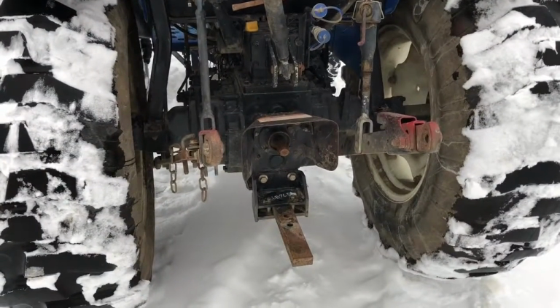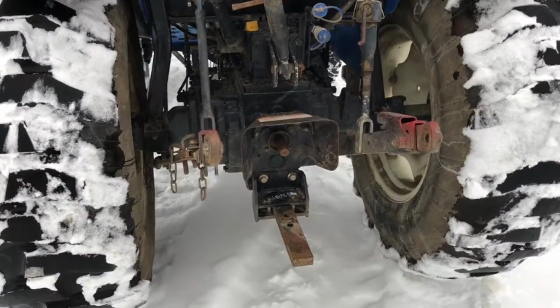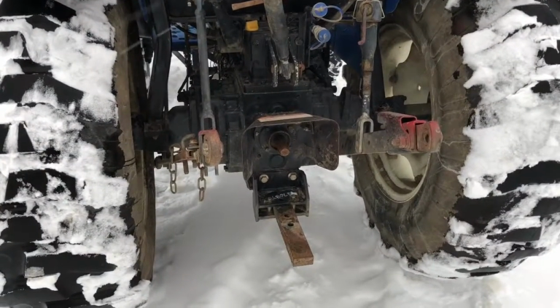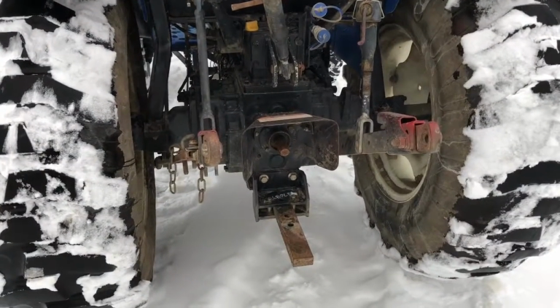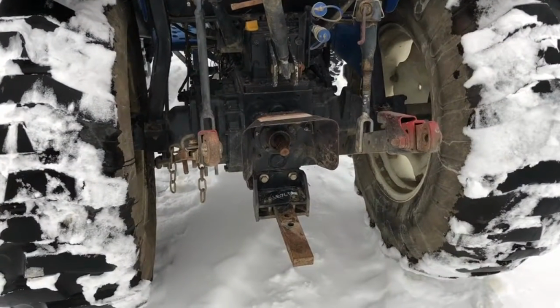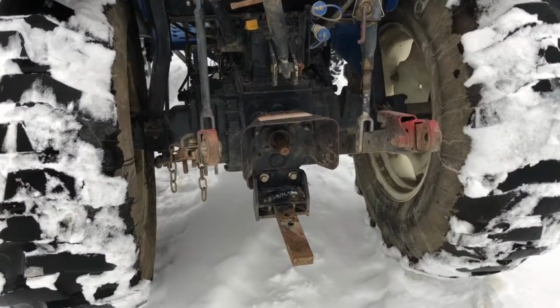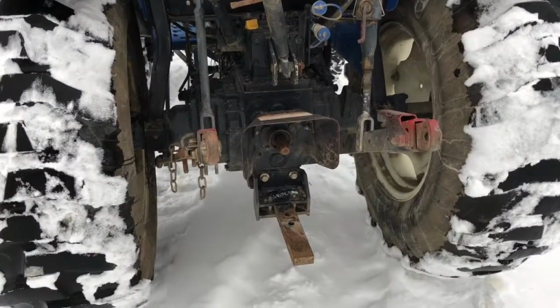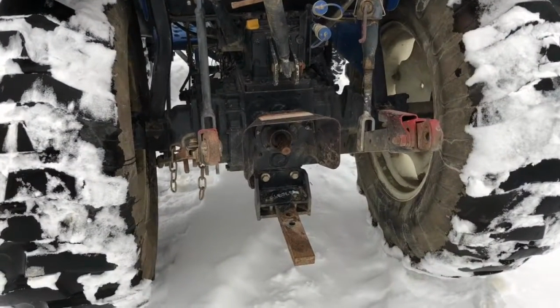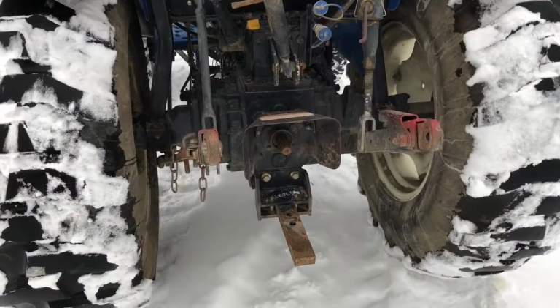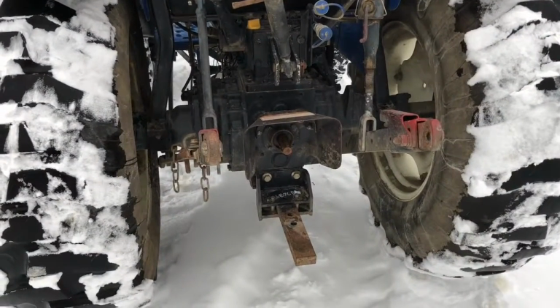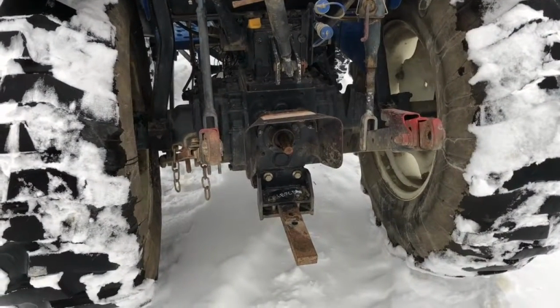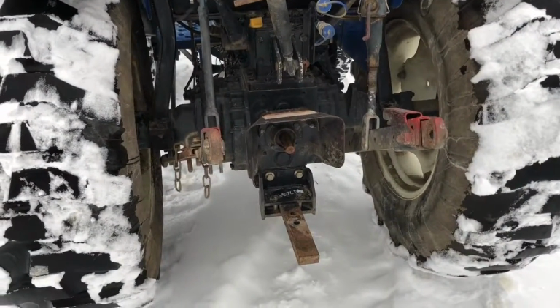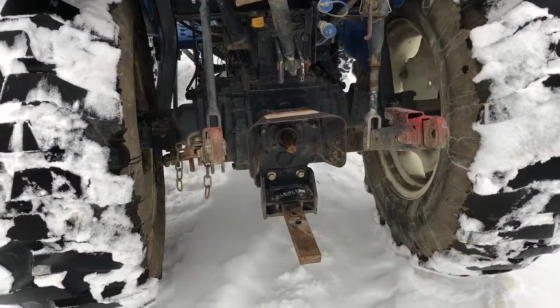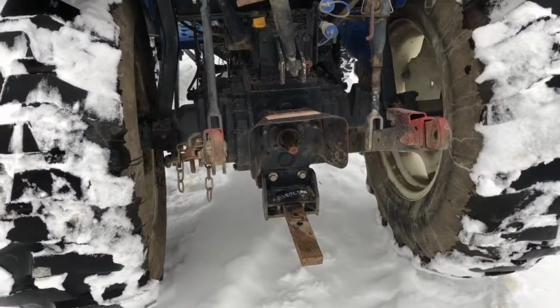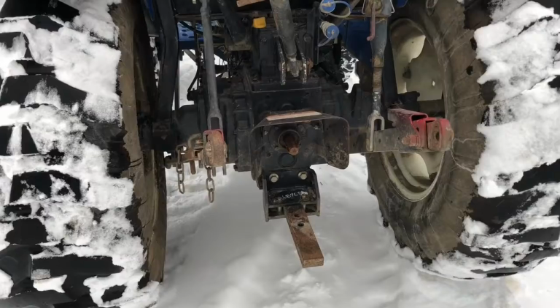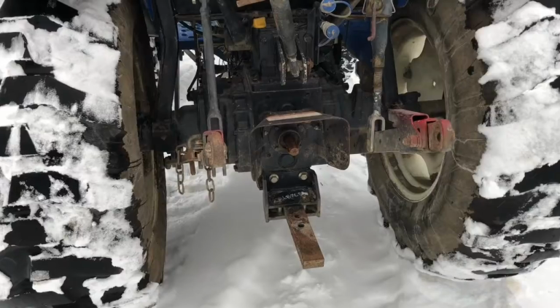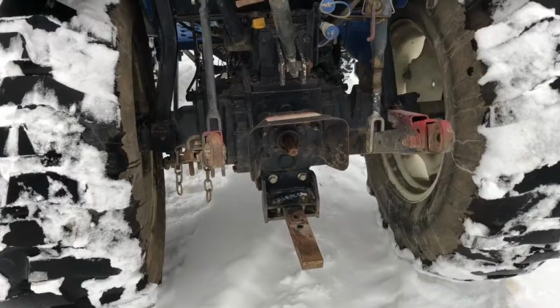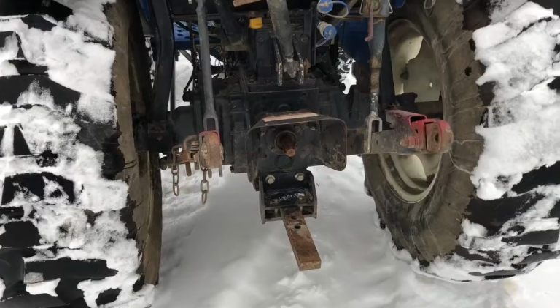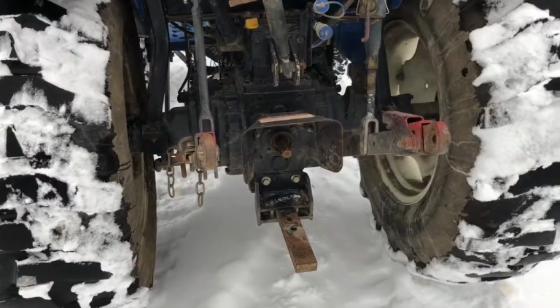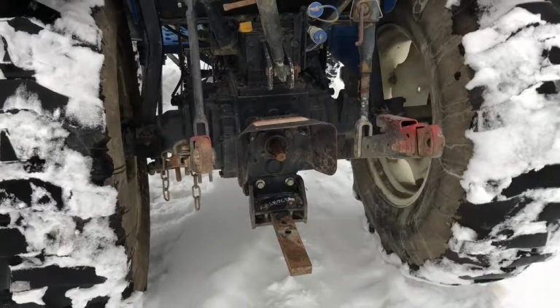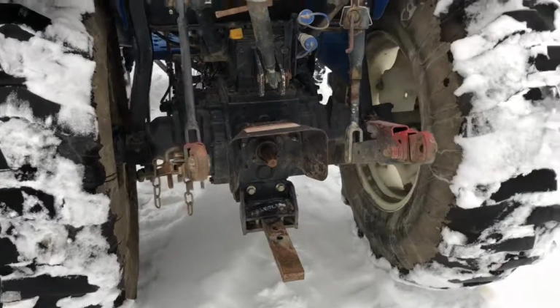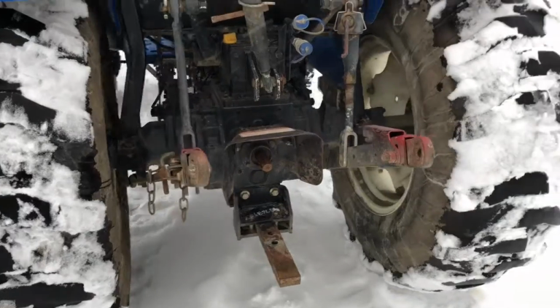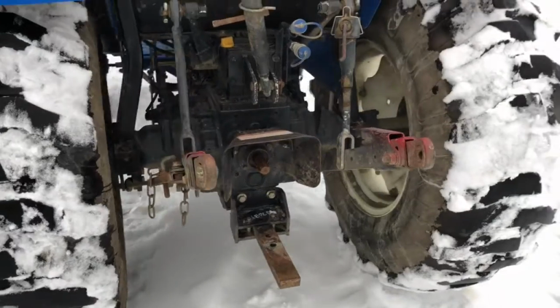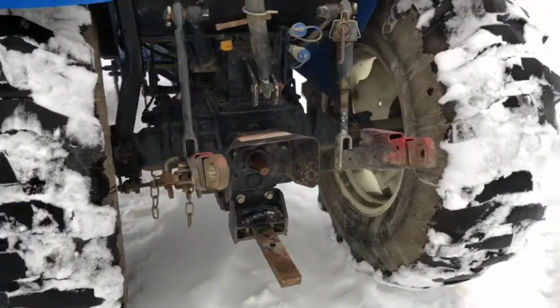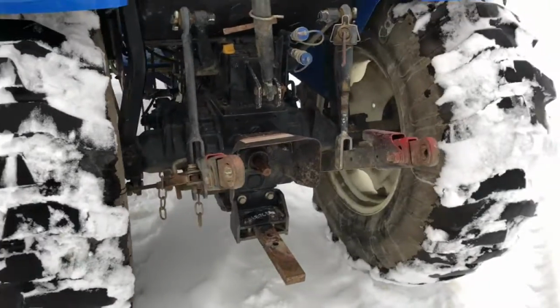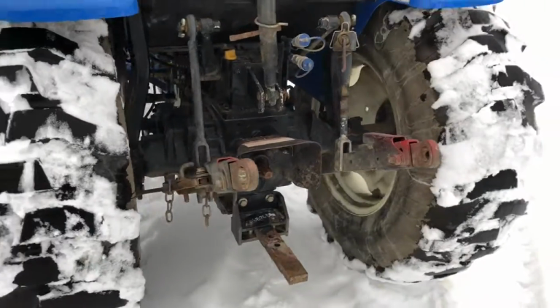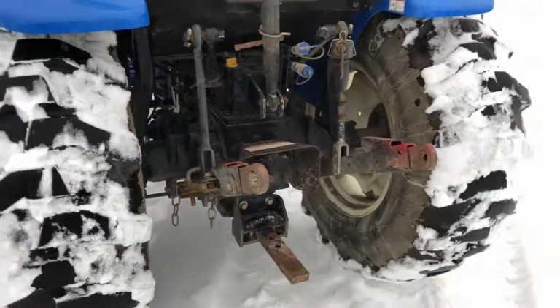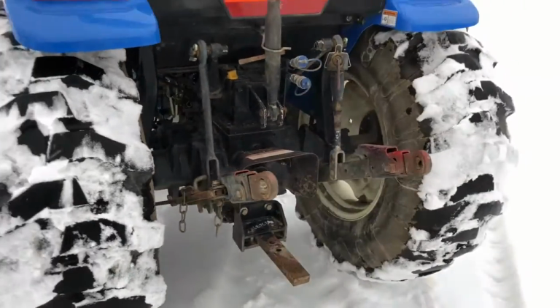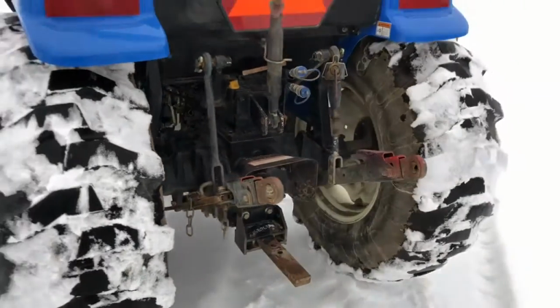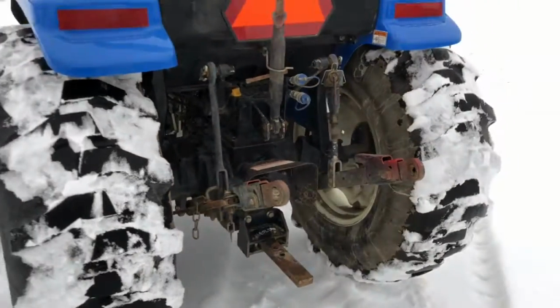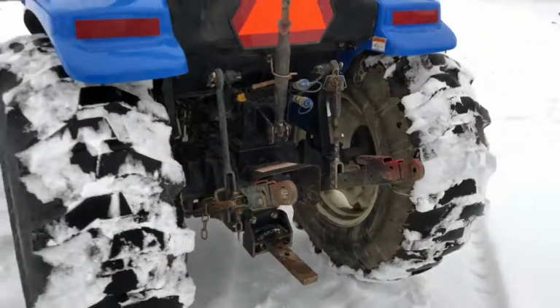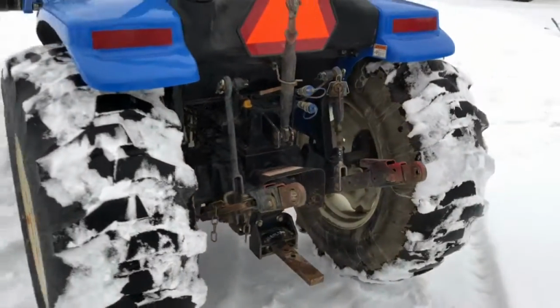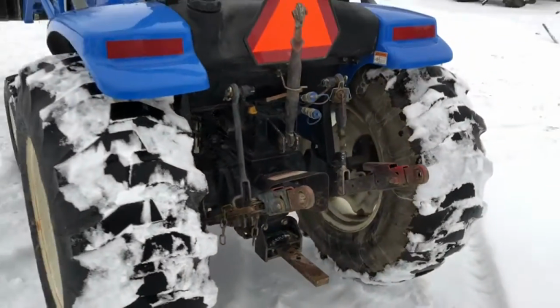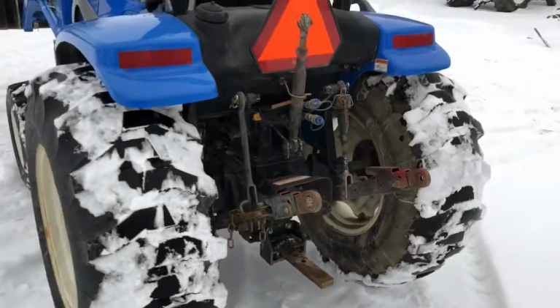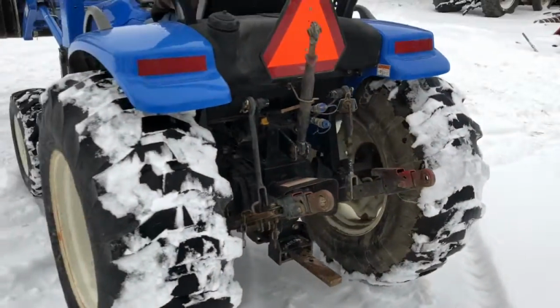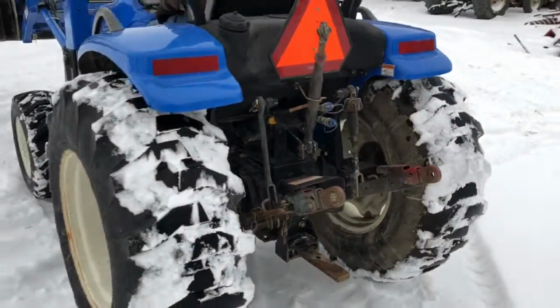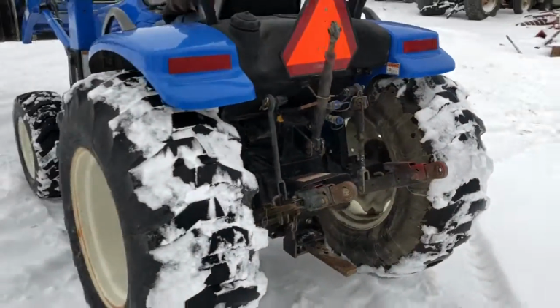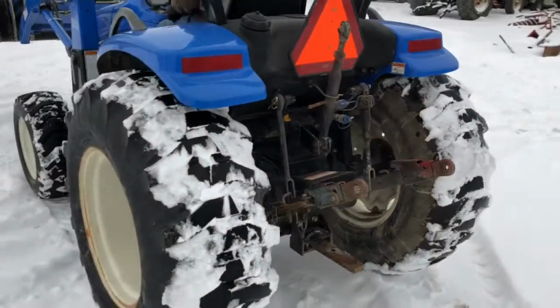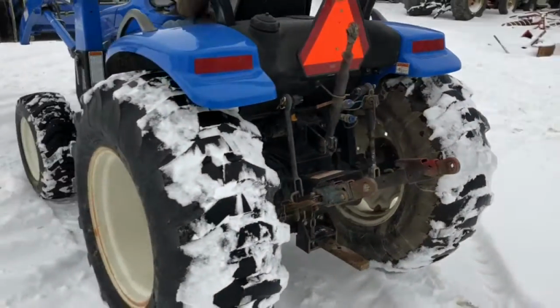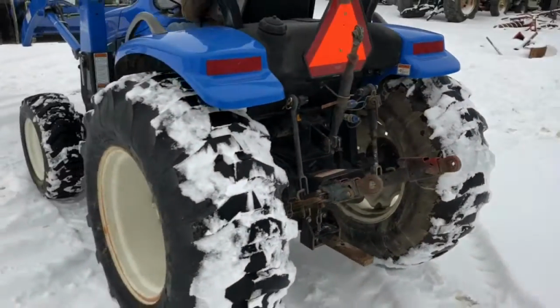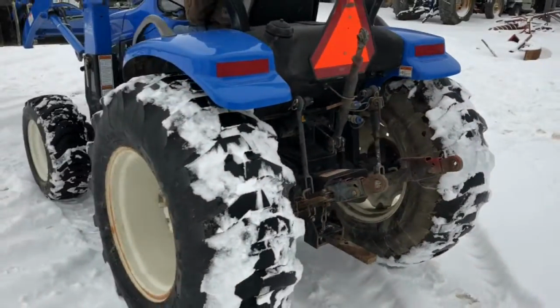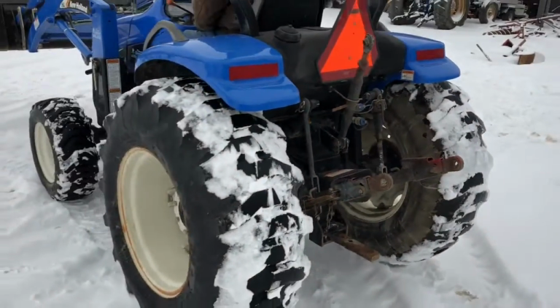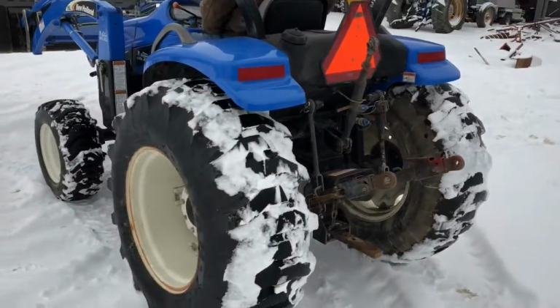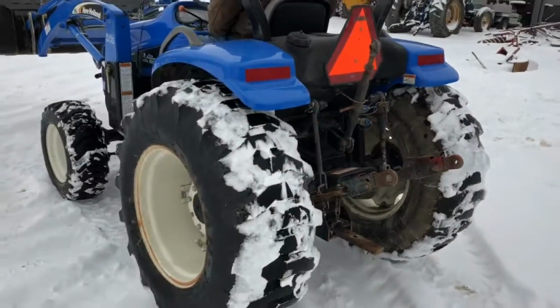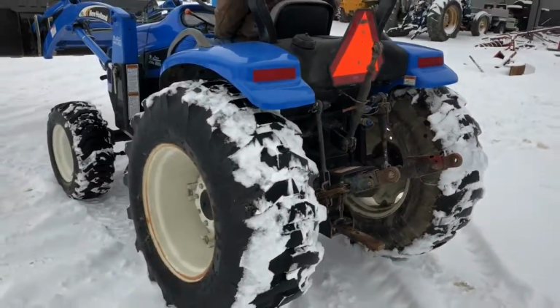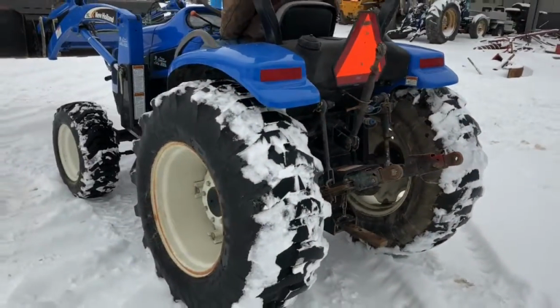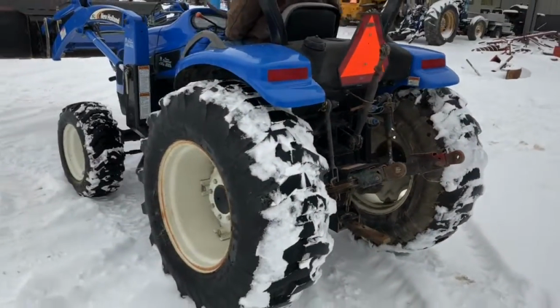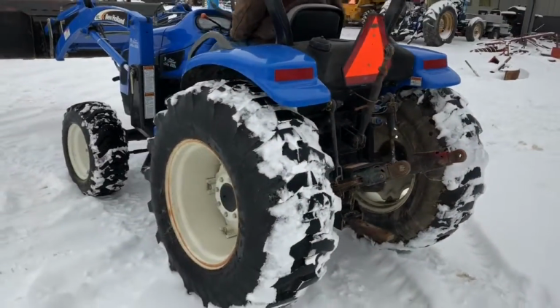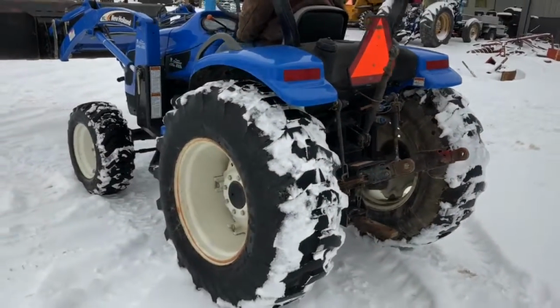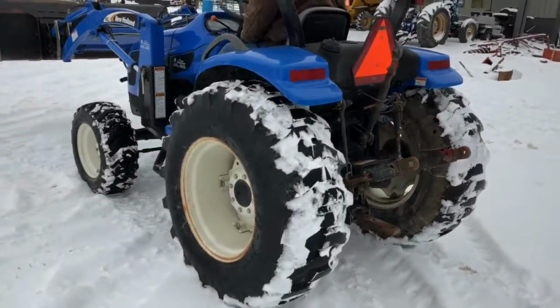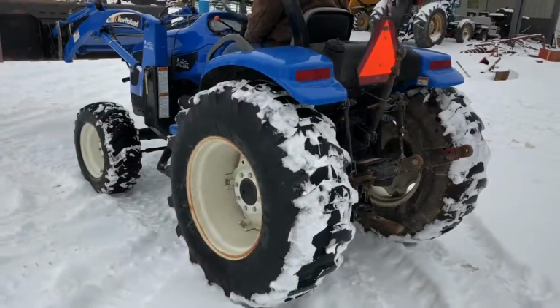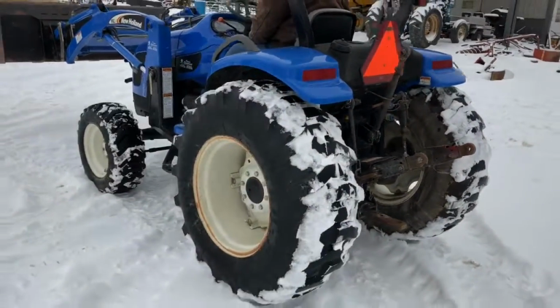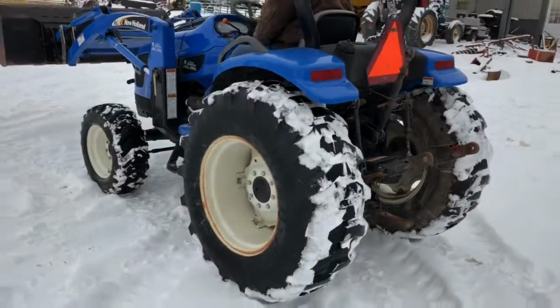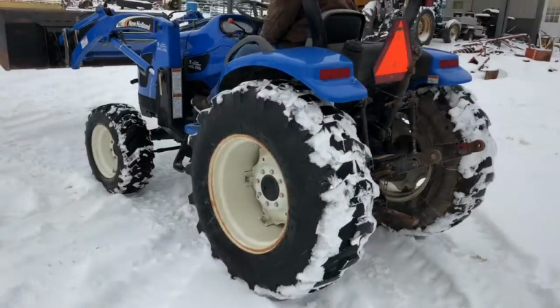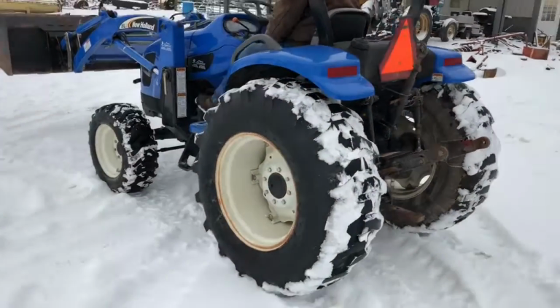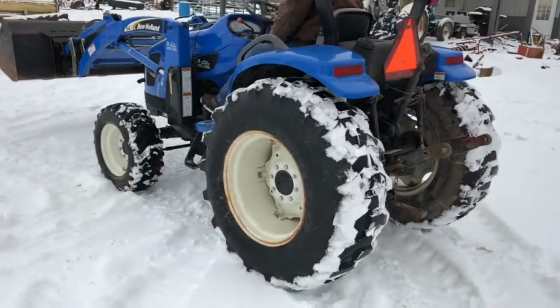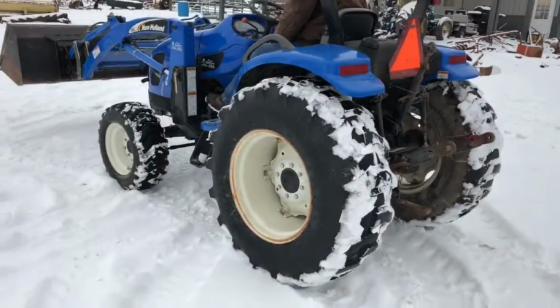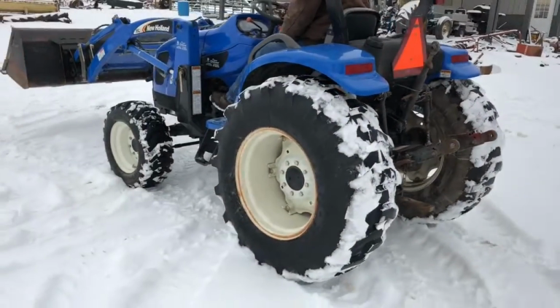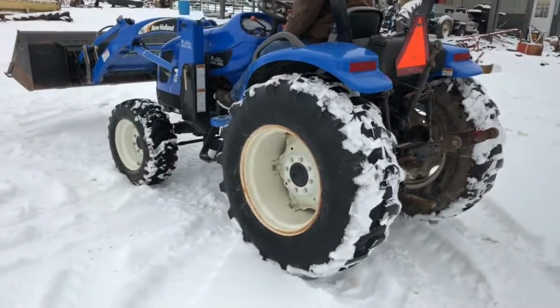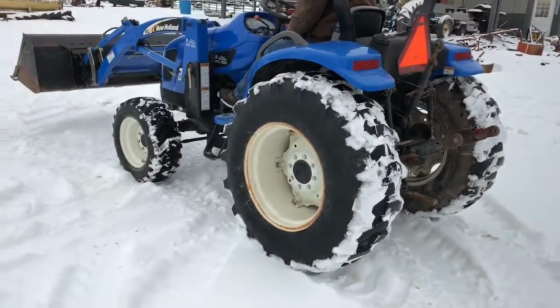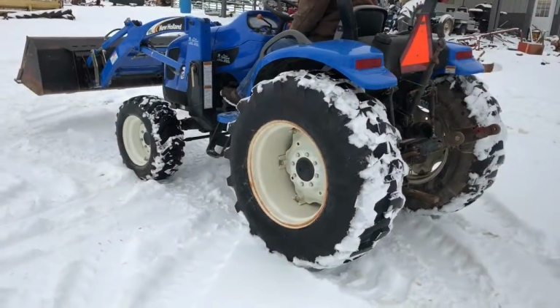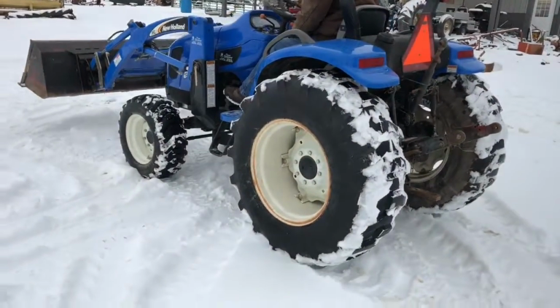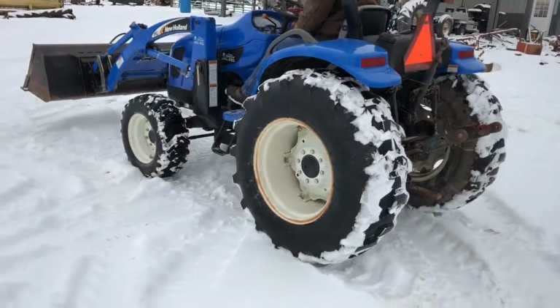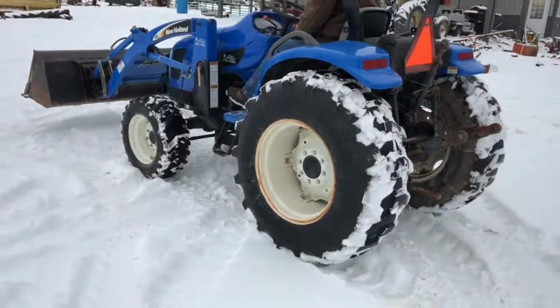Standard 540 PTO. Industrial tires. Tractor runs out real good. We're going to have this on our lot.